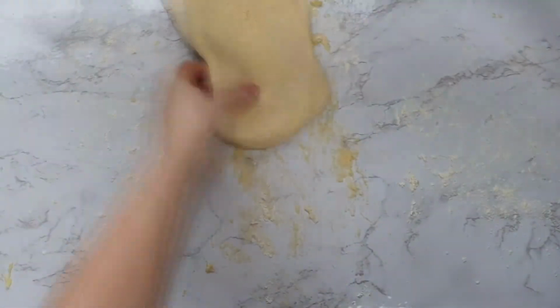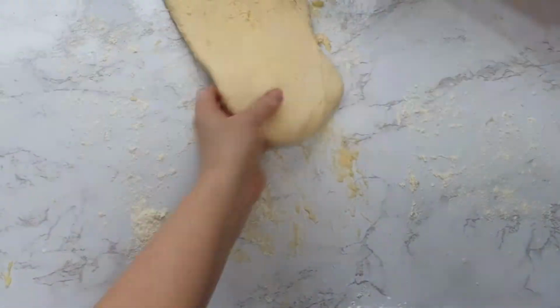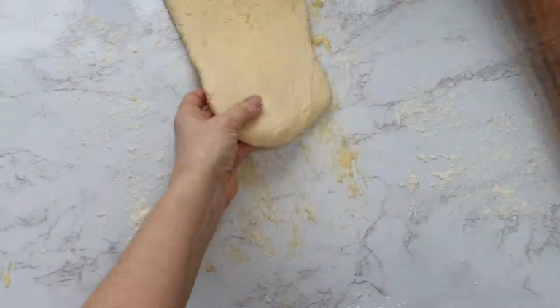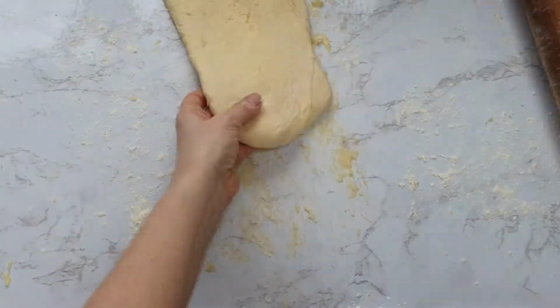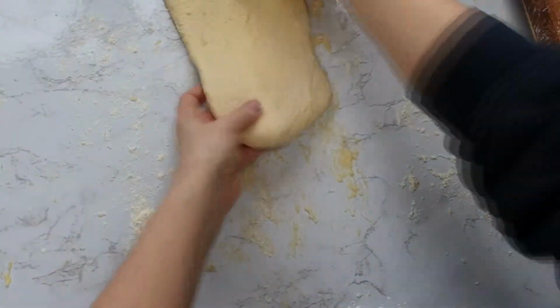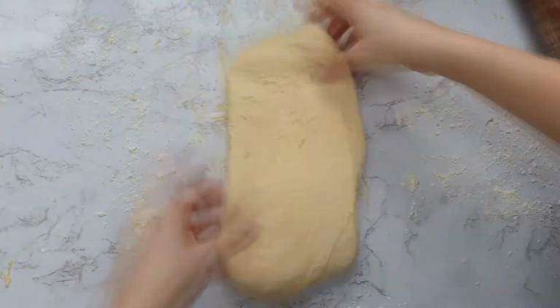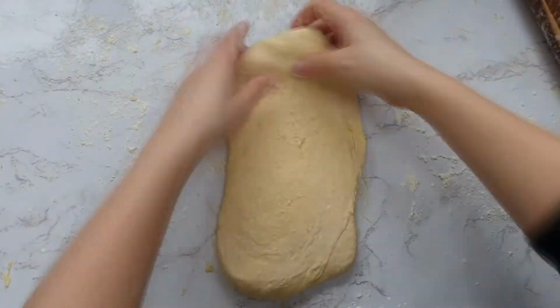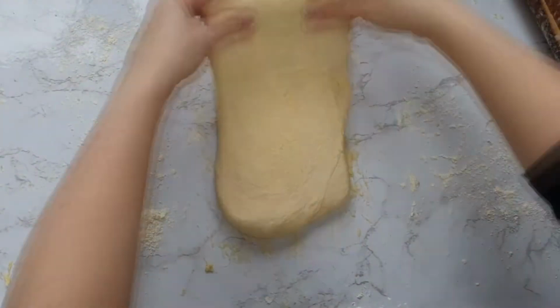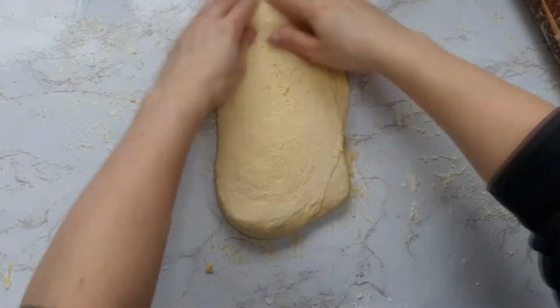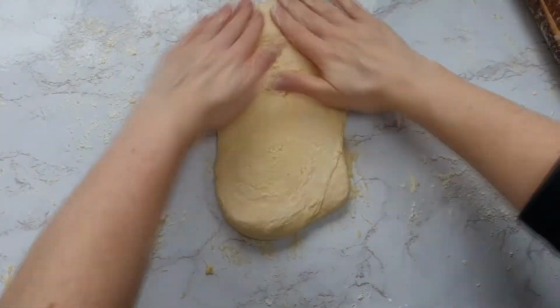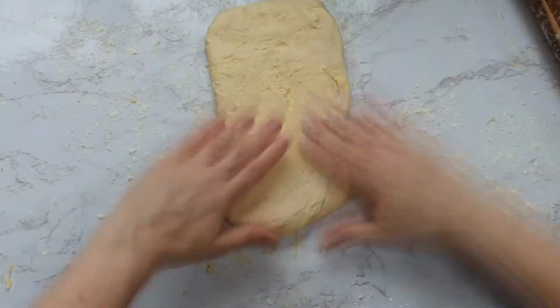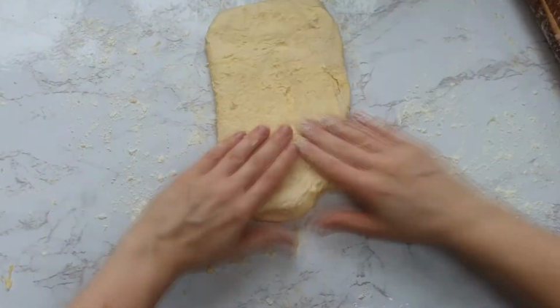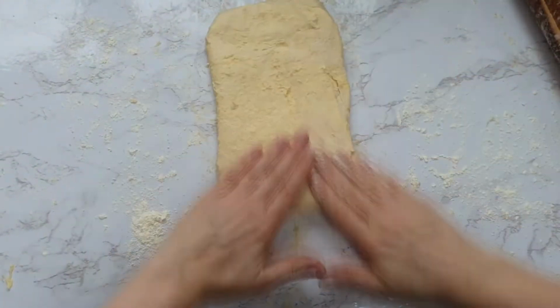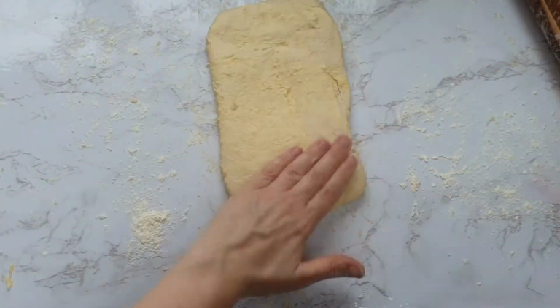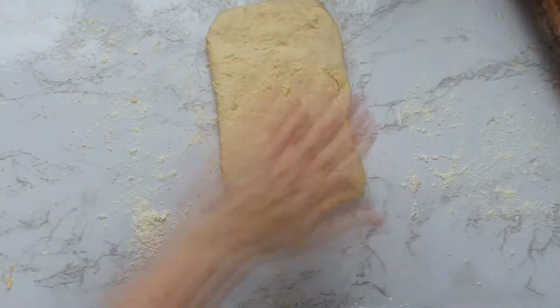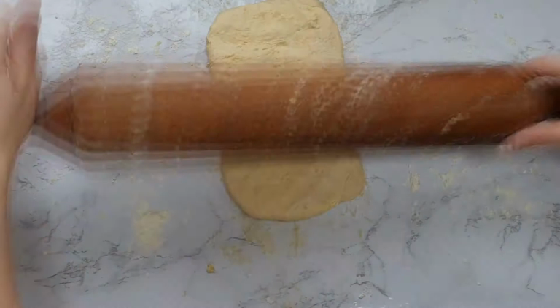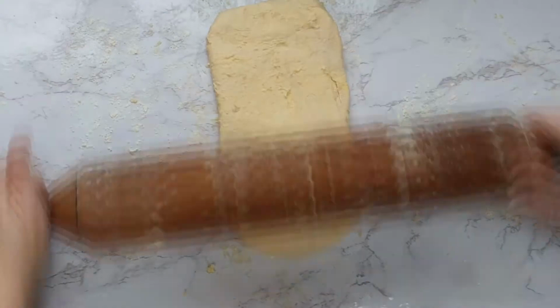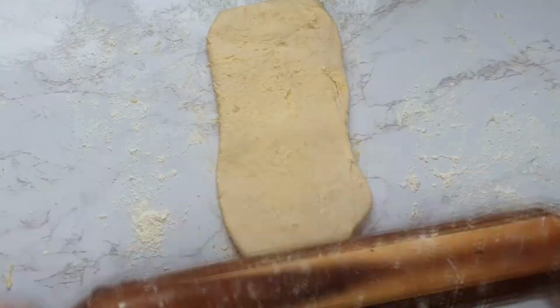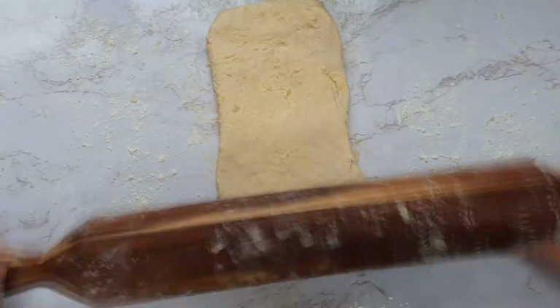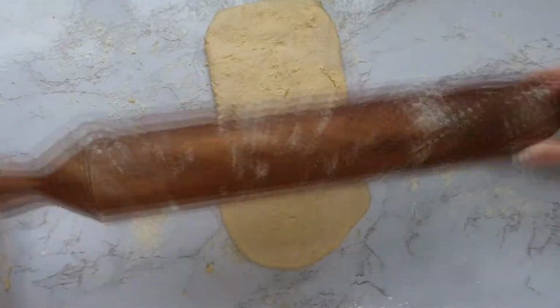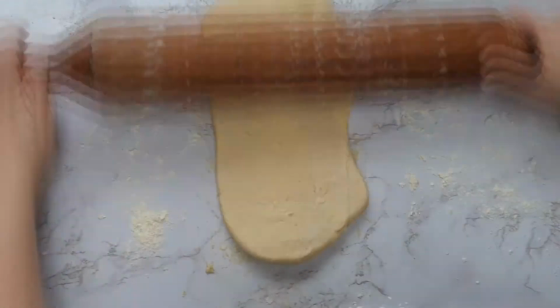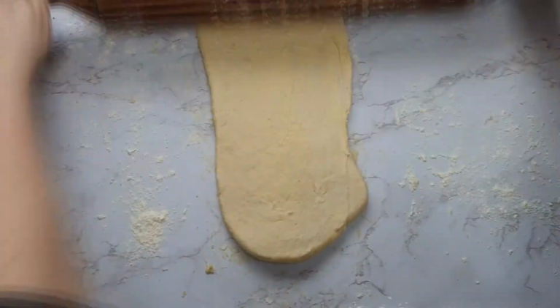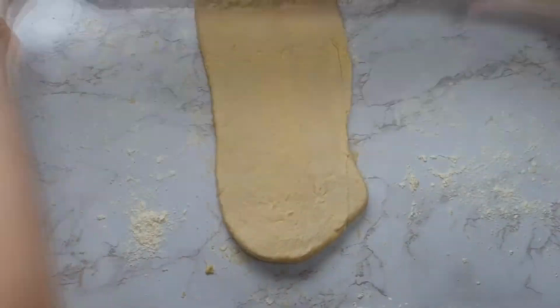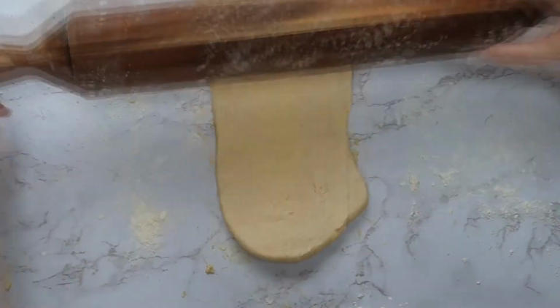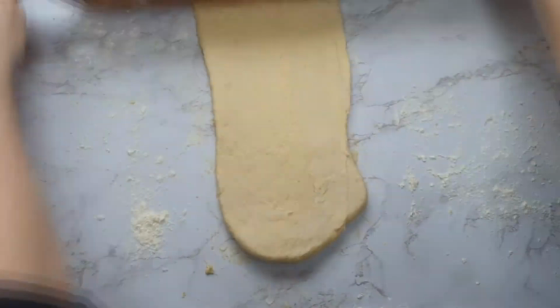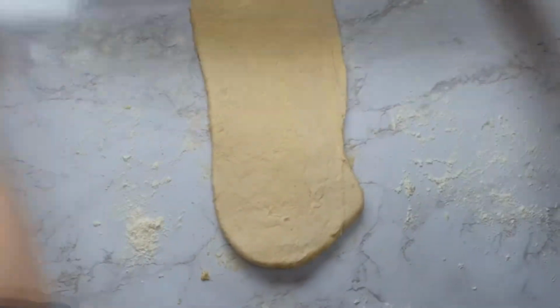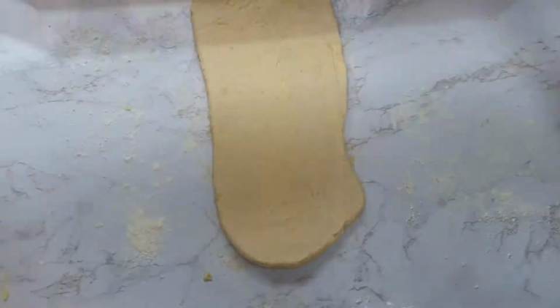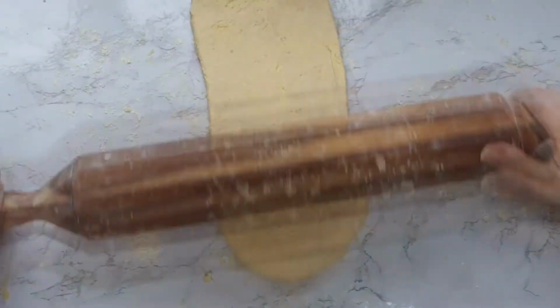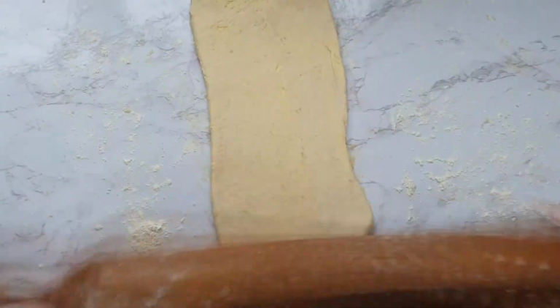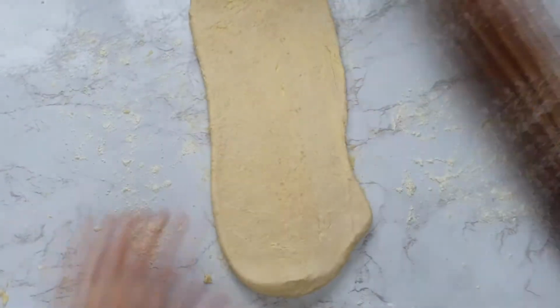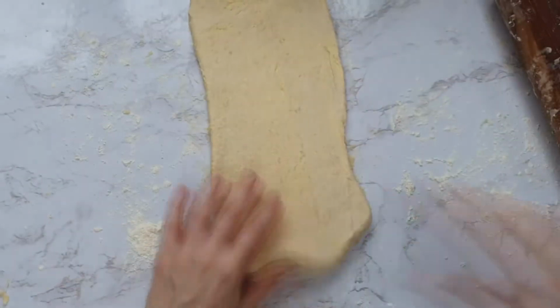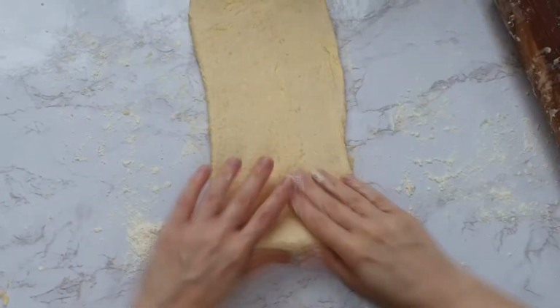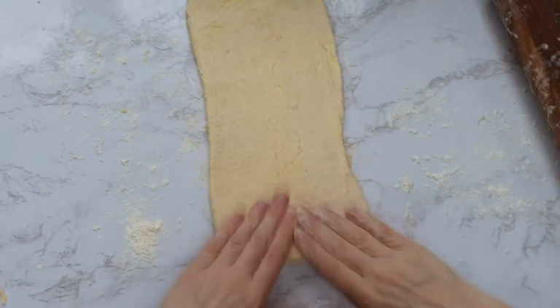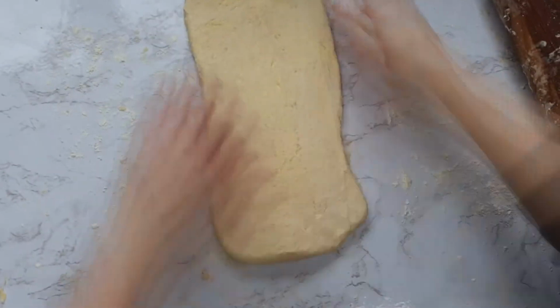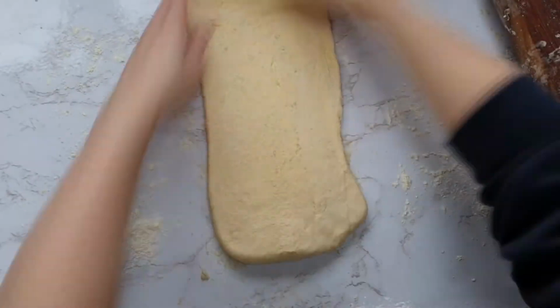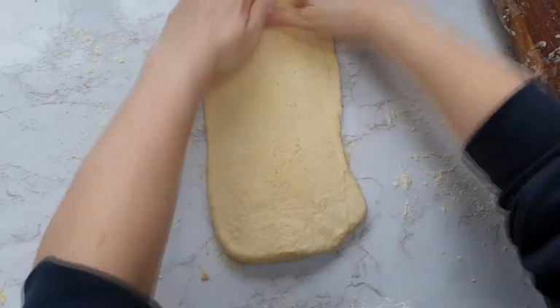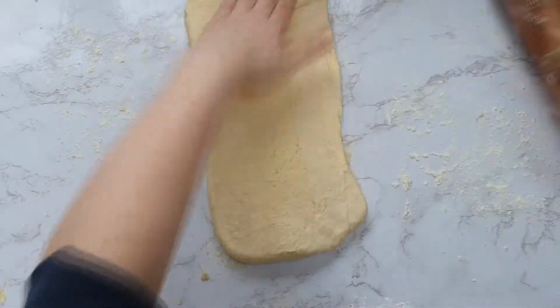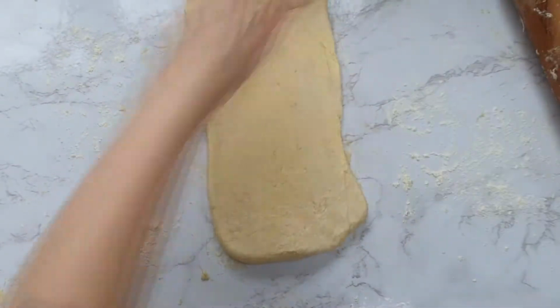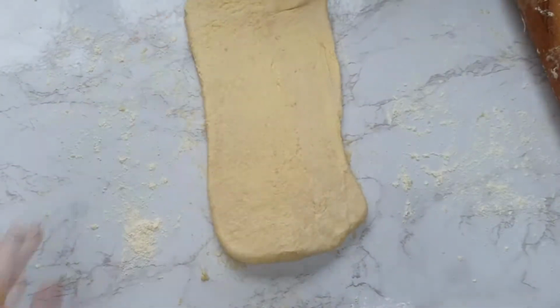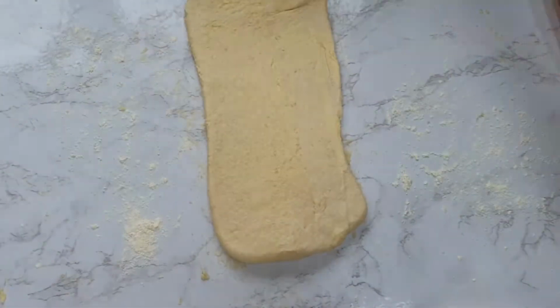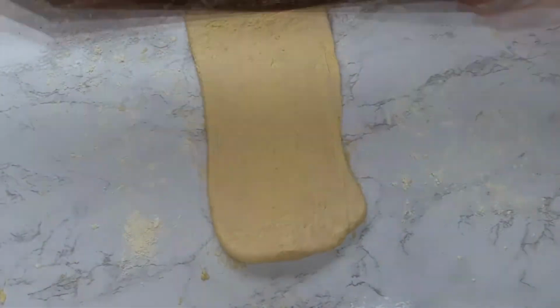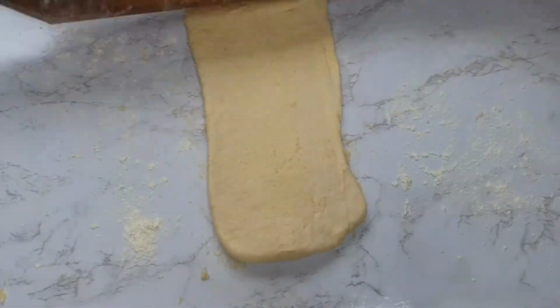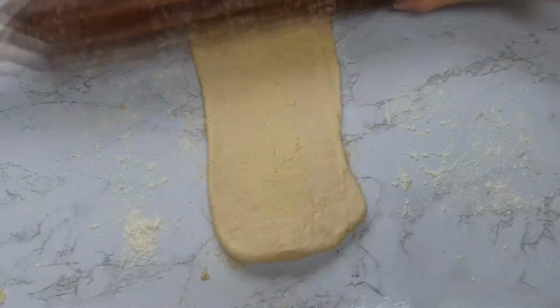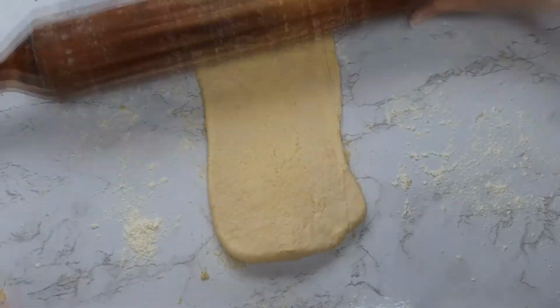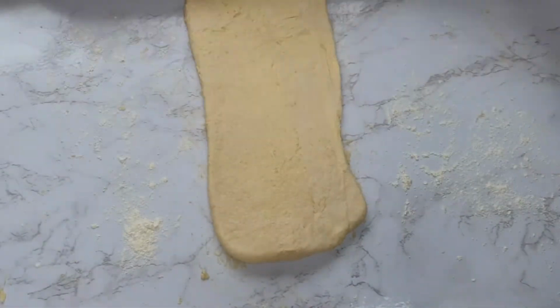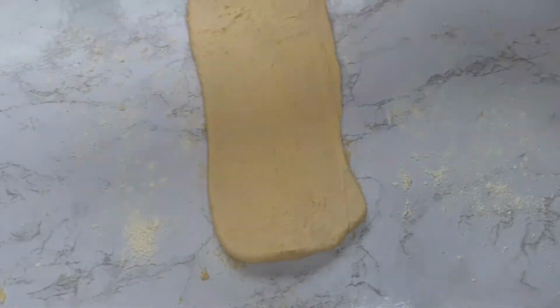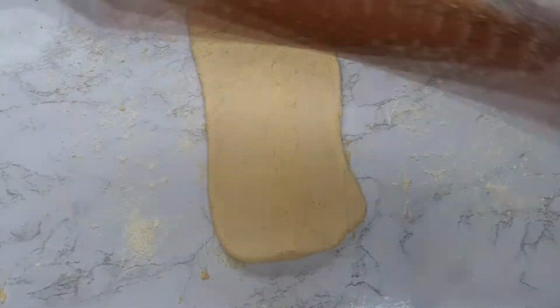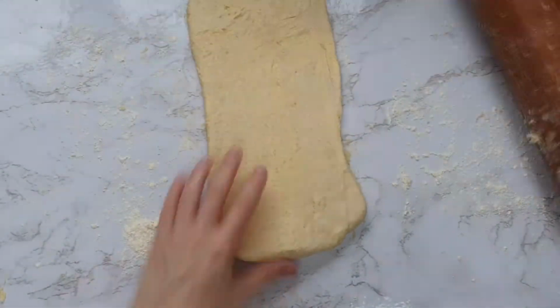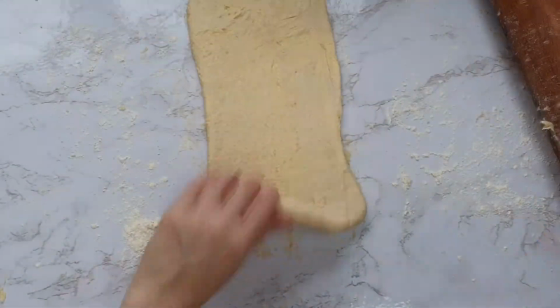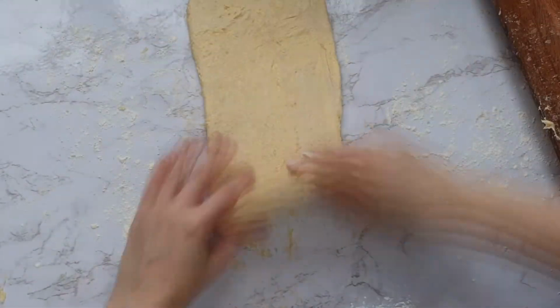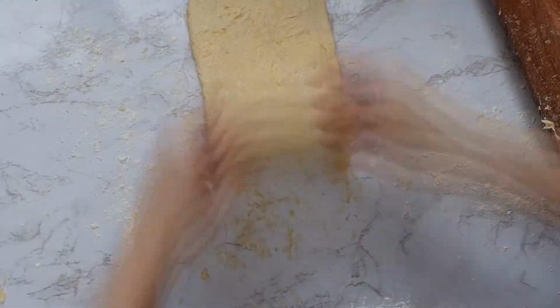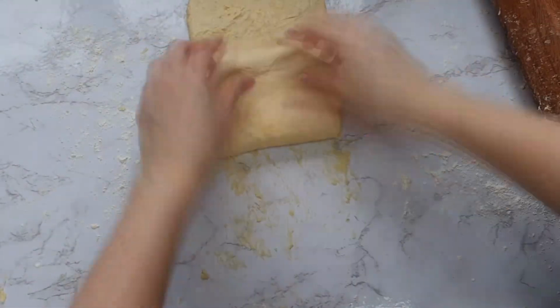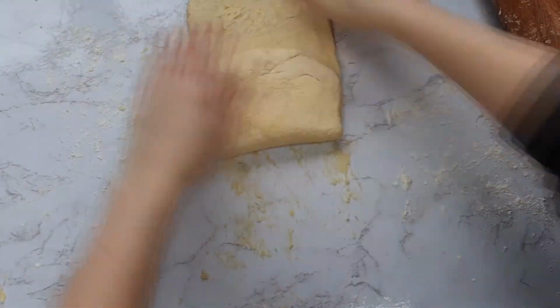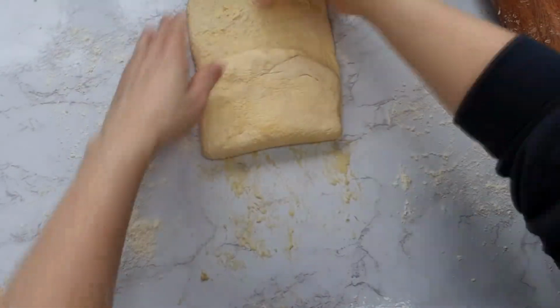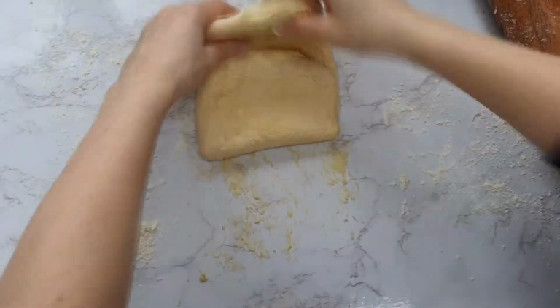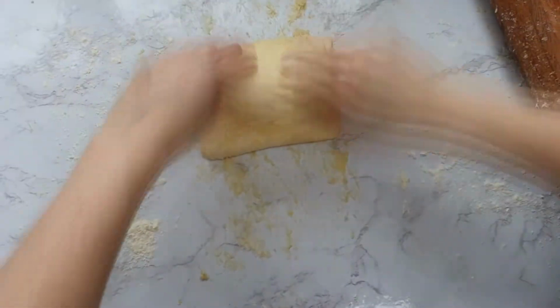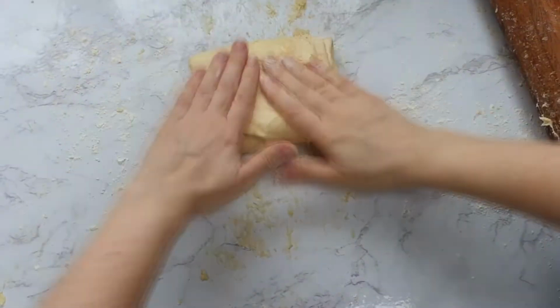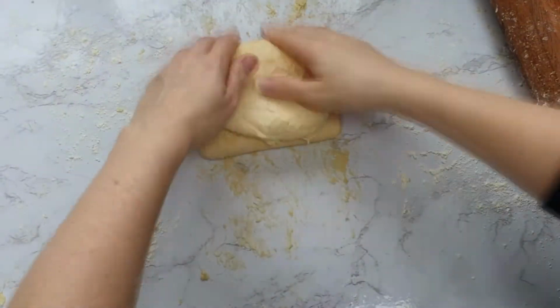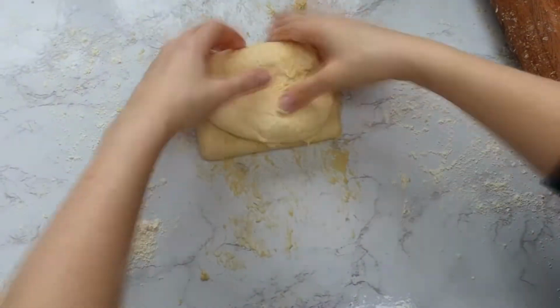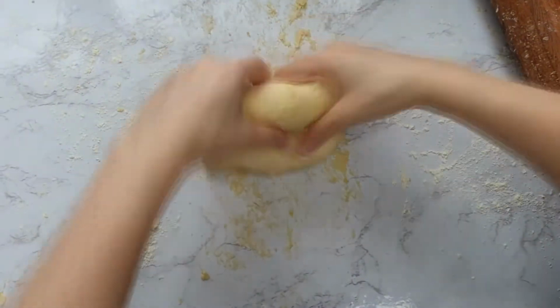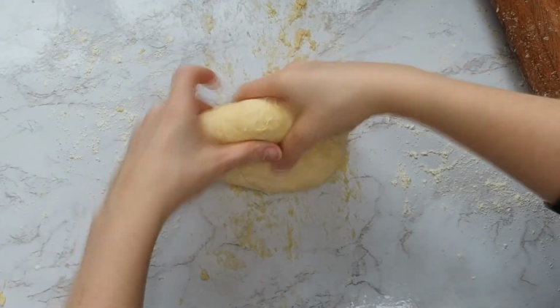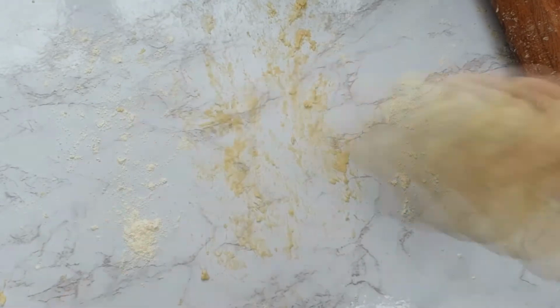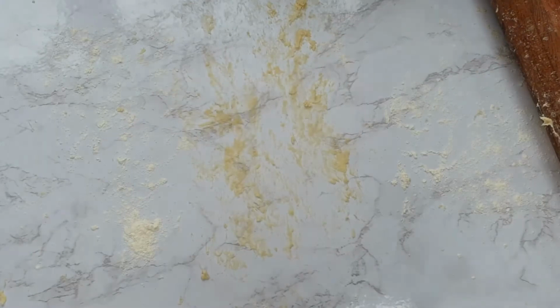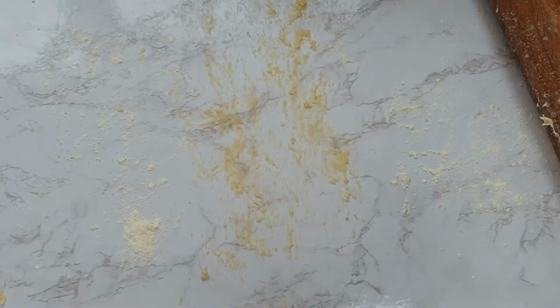If your pastry becomes quite warm and sticky, pop it in the fridge, let it cool down, and then roll it out again.